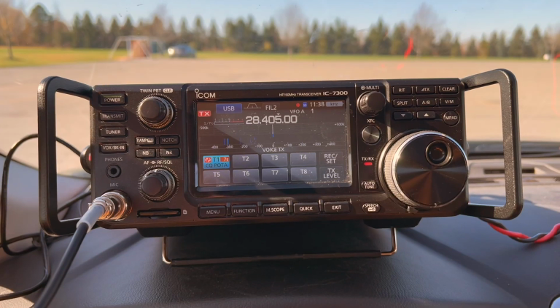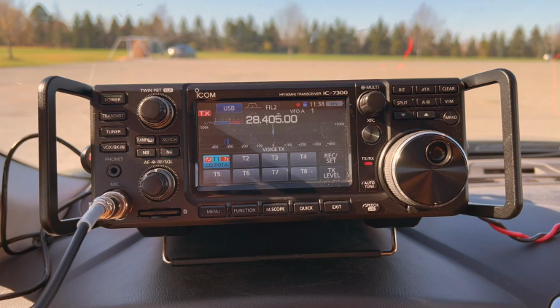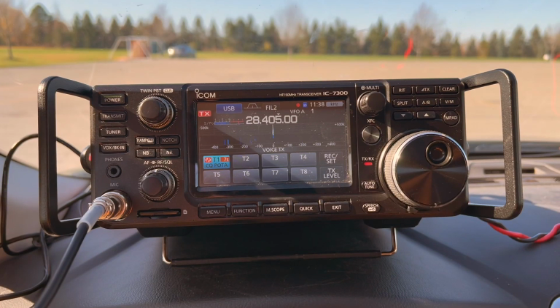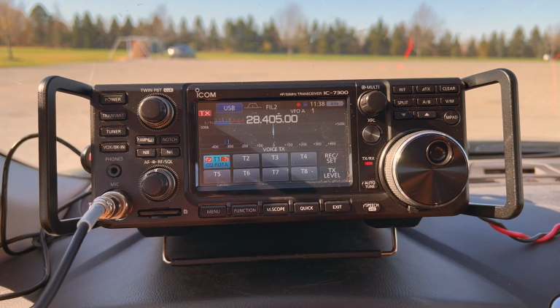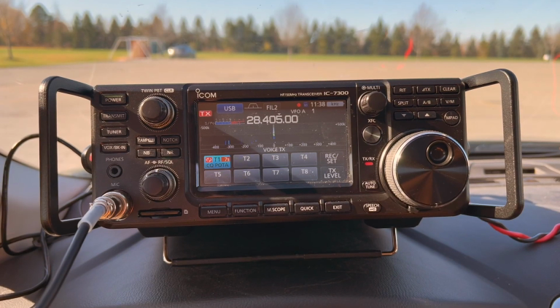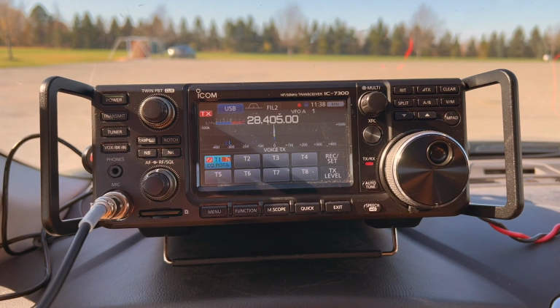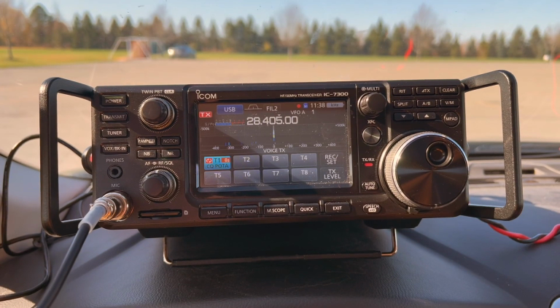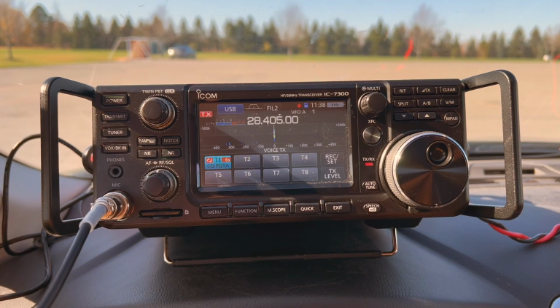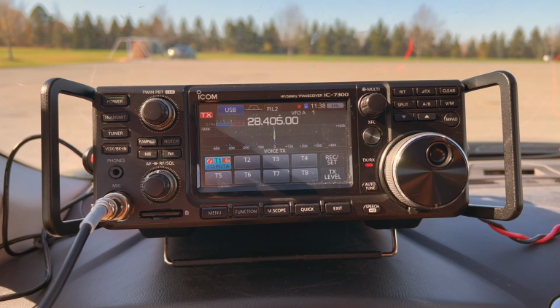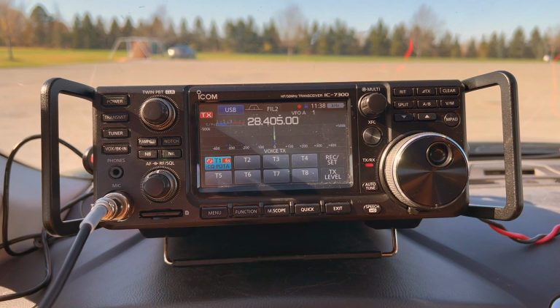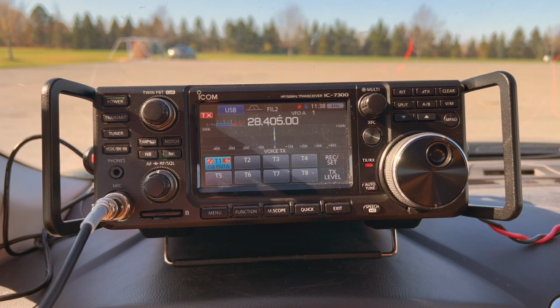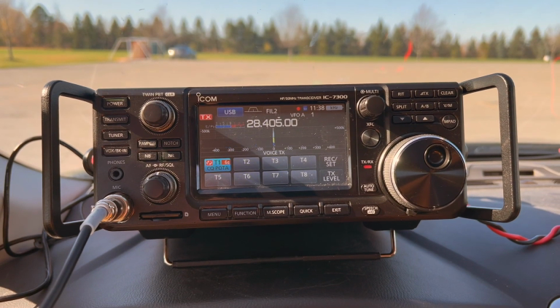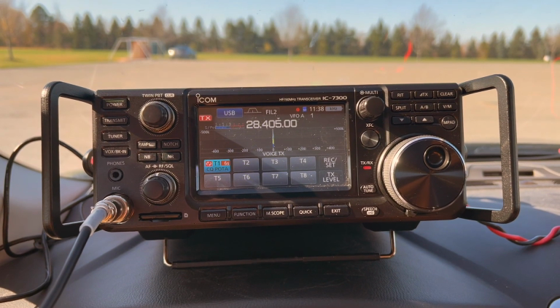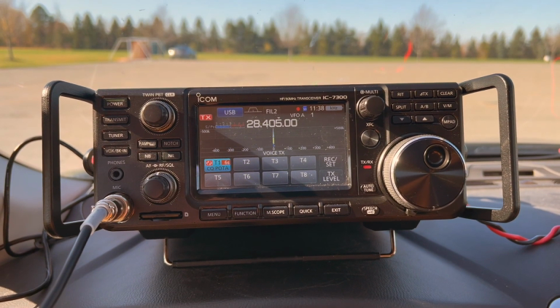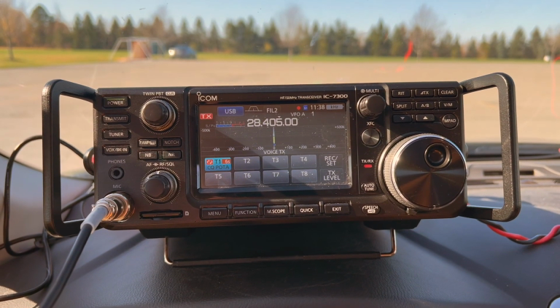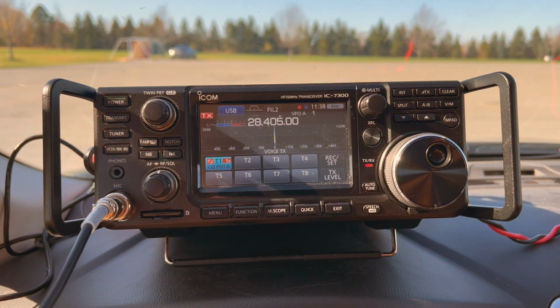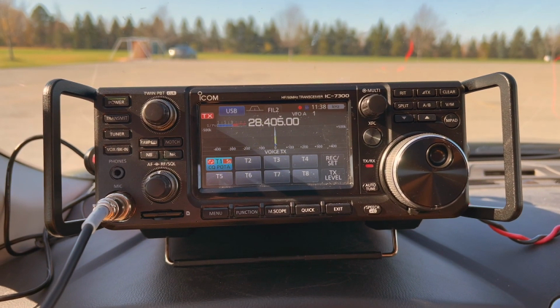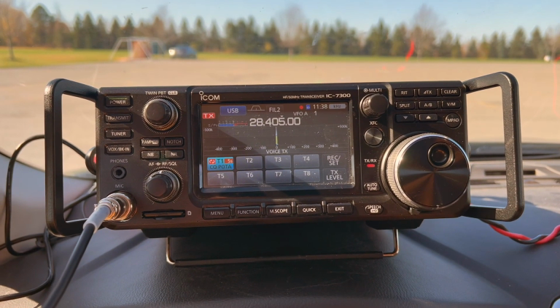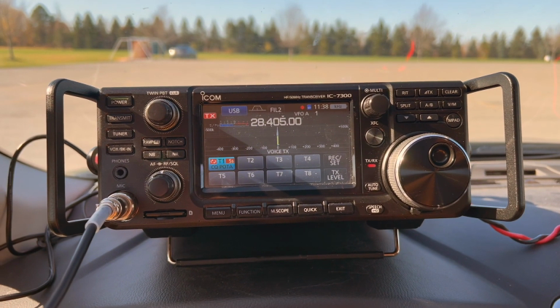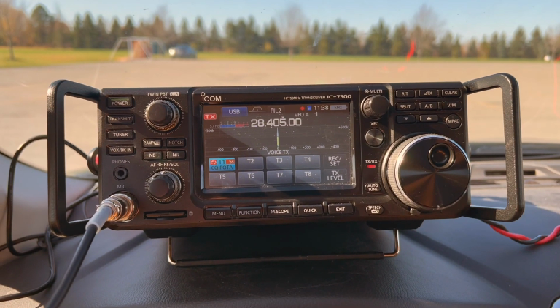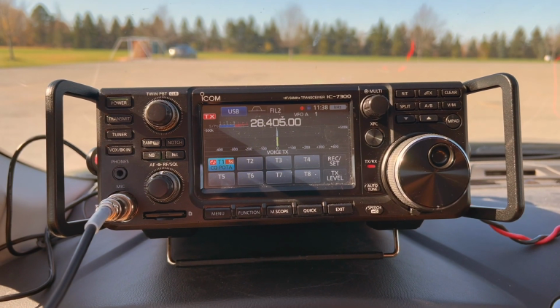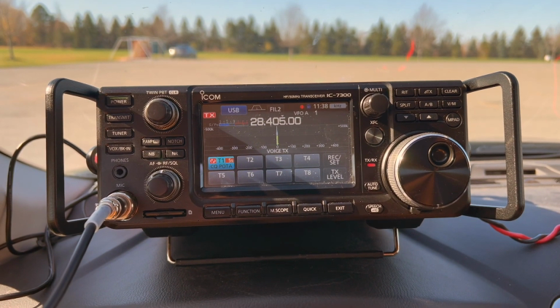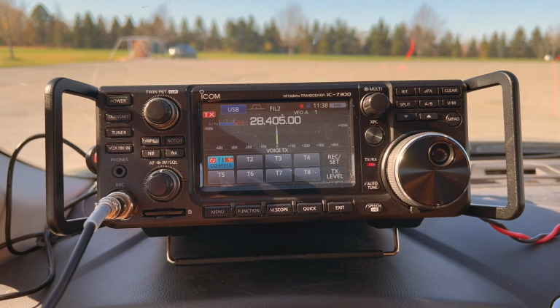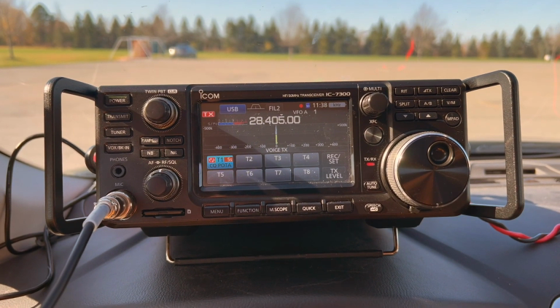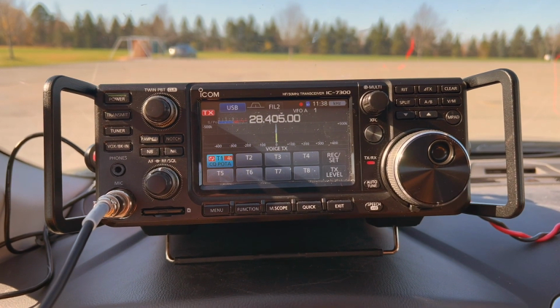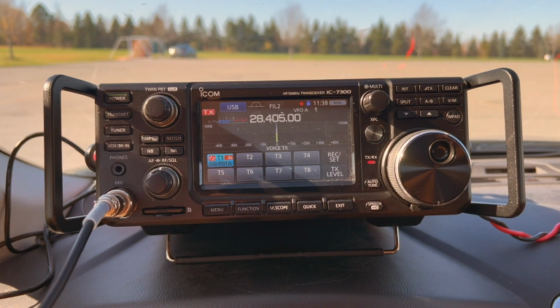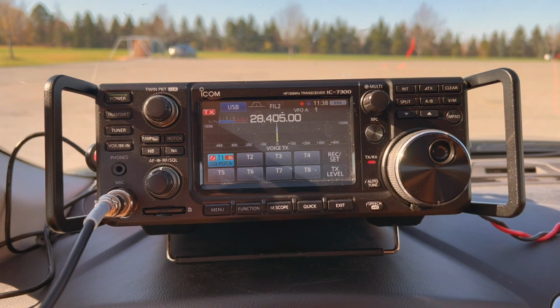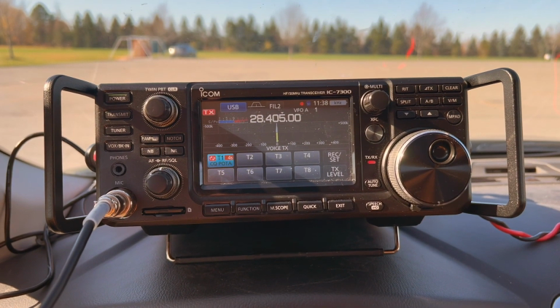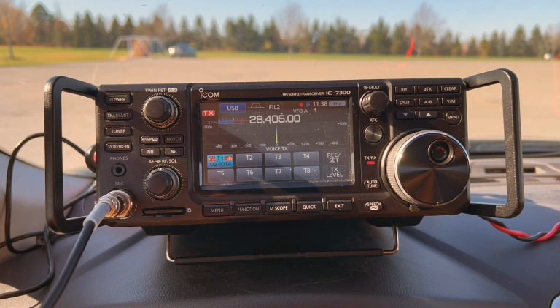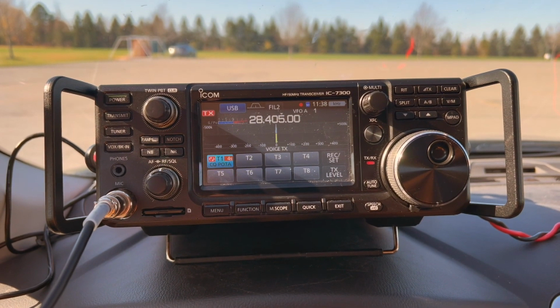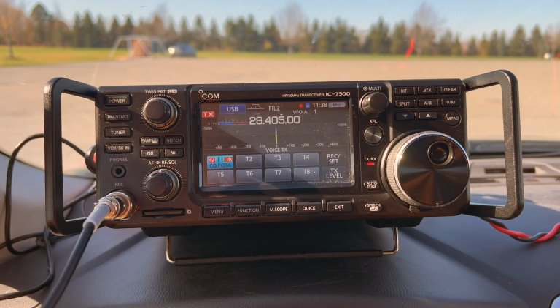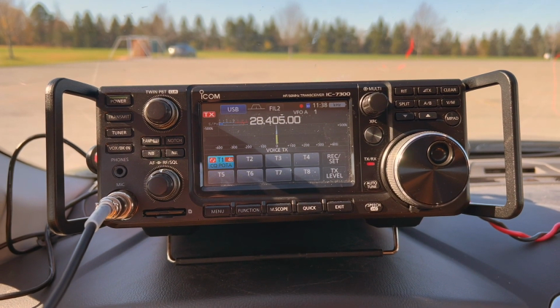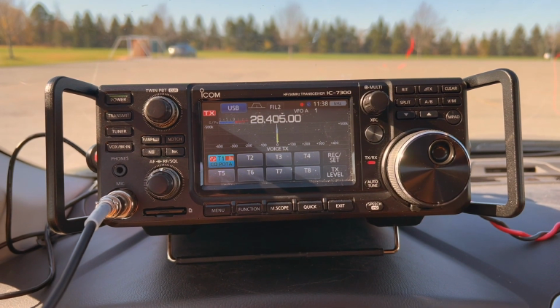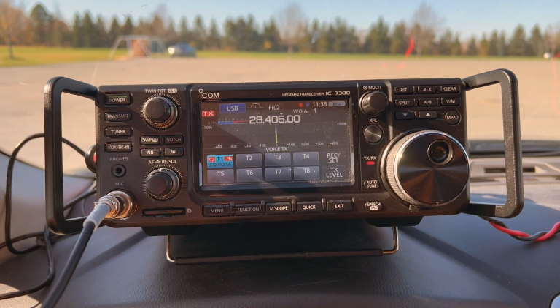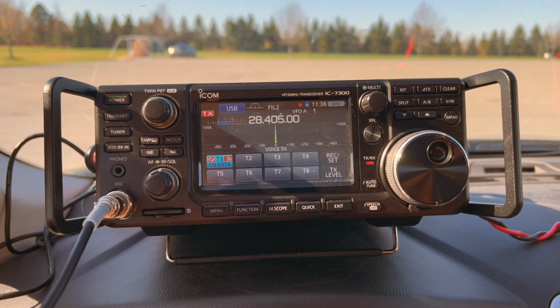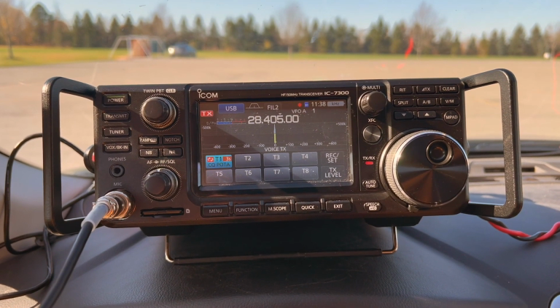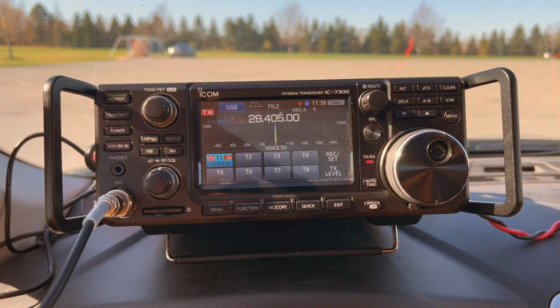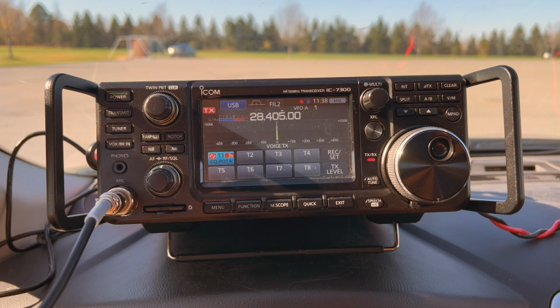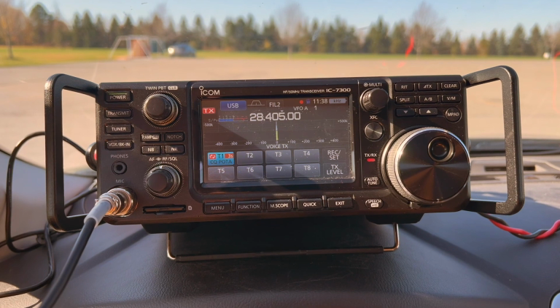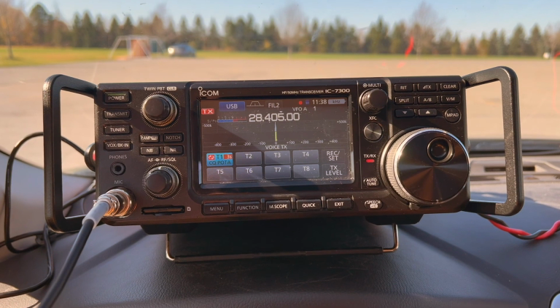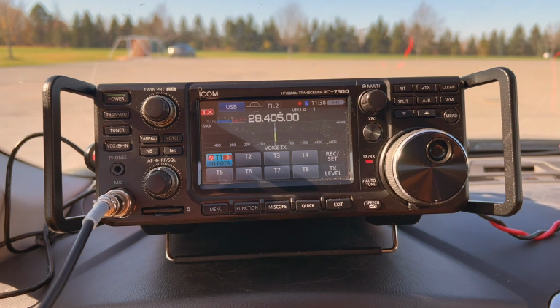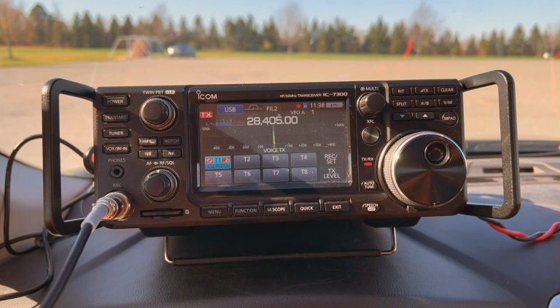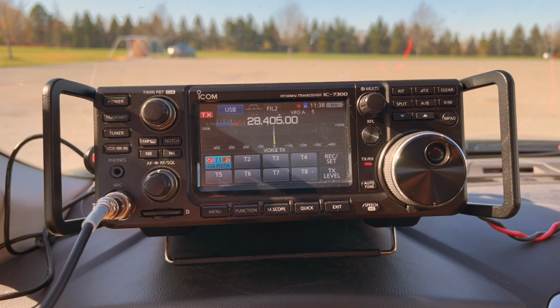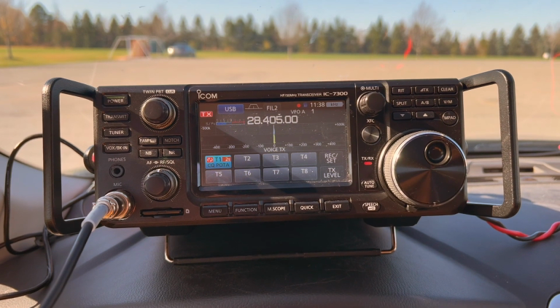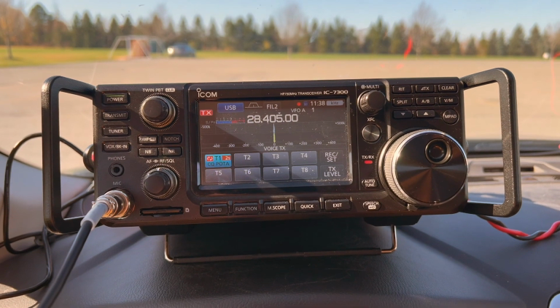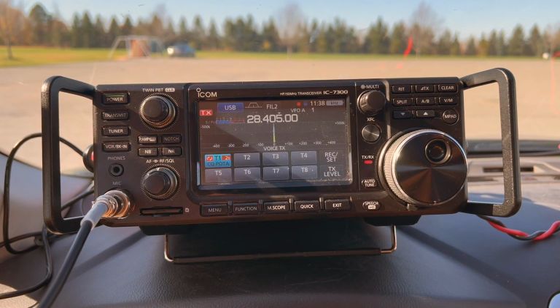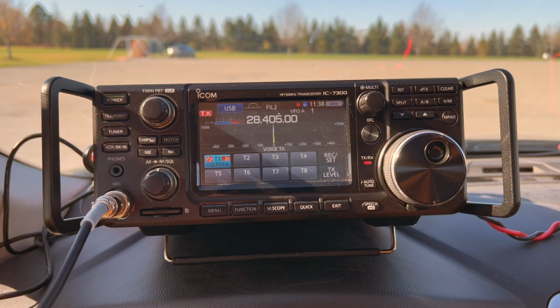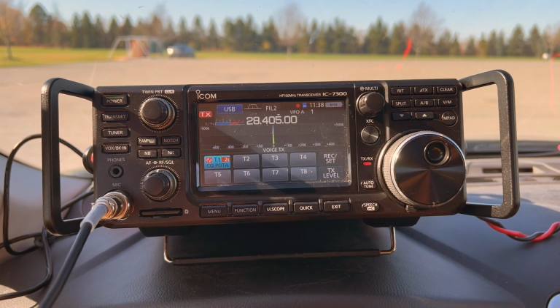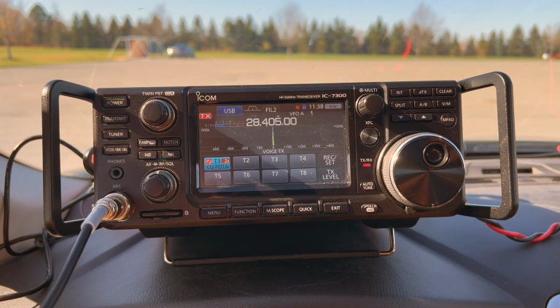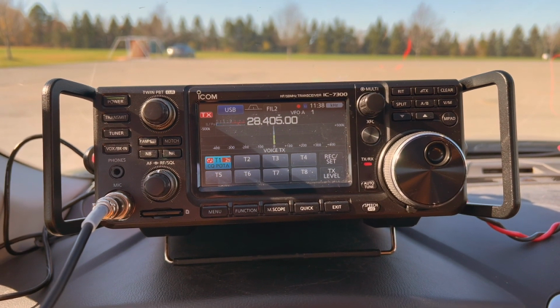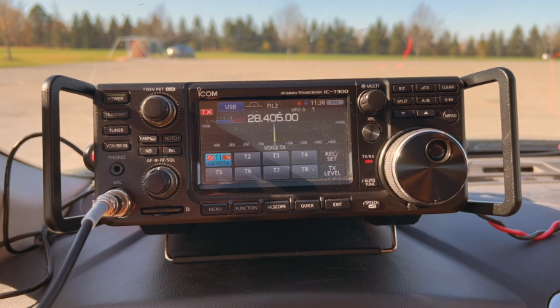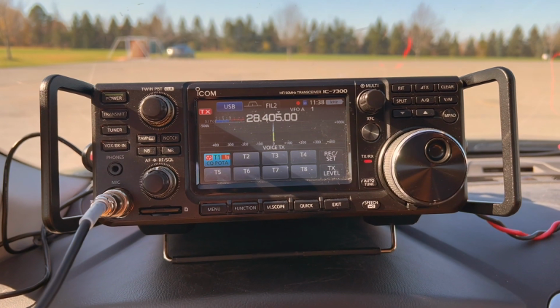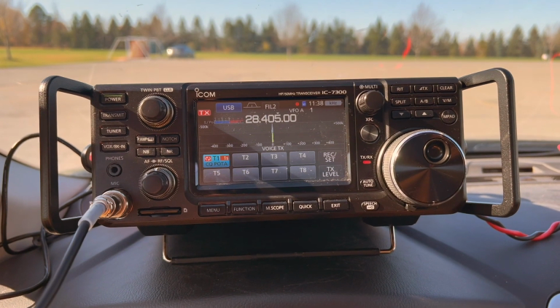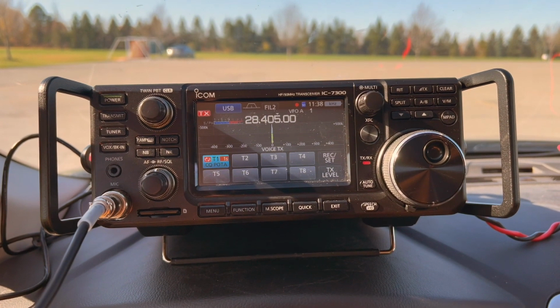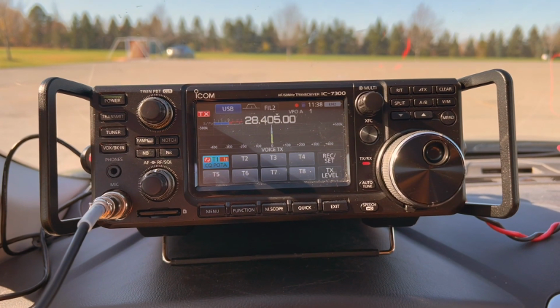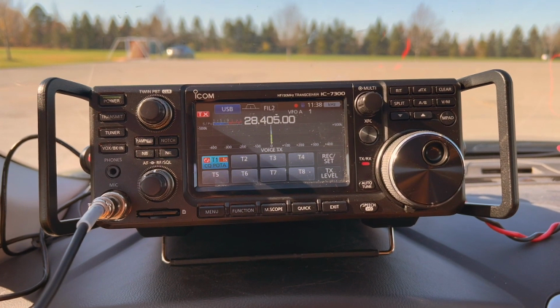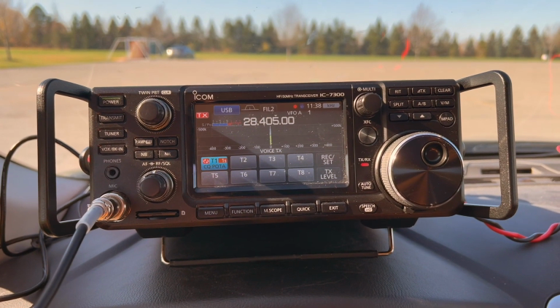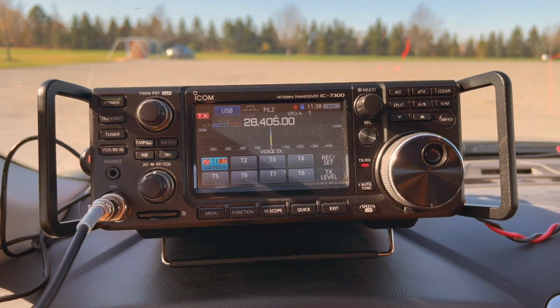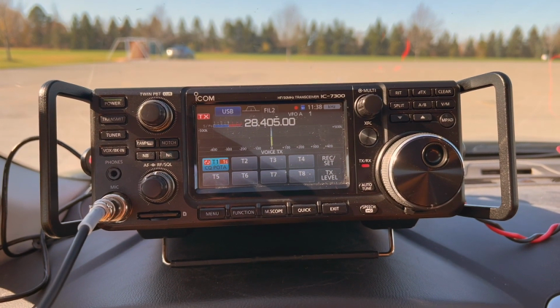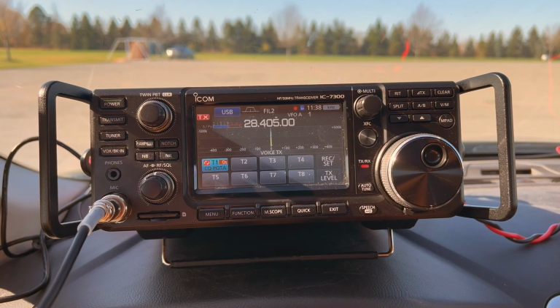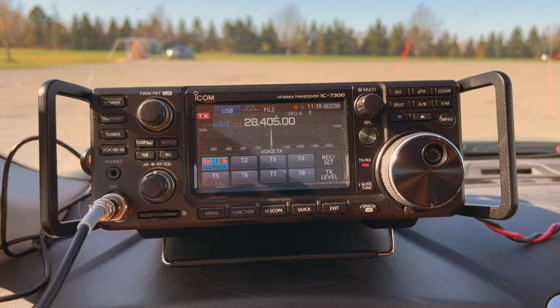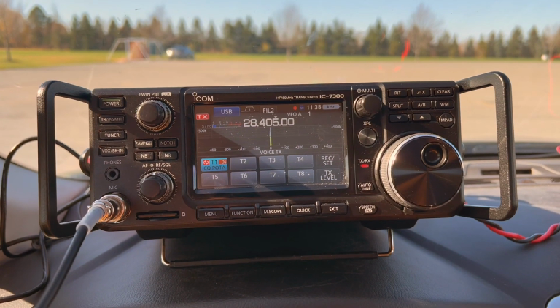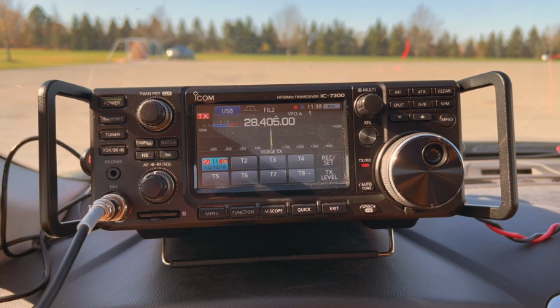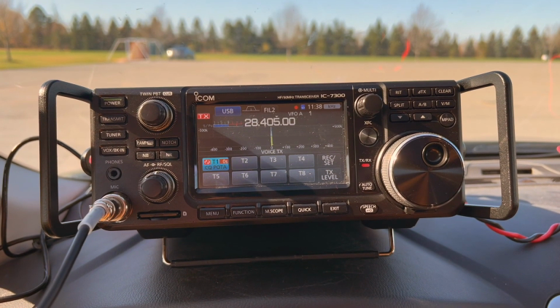CQ POTA, CQ POTA. This is November 2 Mike Alpha Kilo calling CQ for Parks on the Air. Standing by for any stations anywhere.